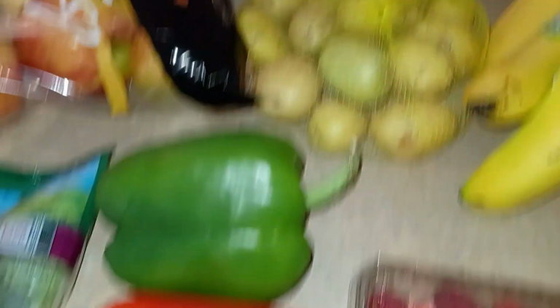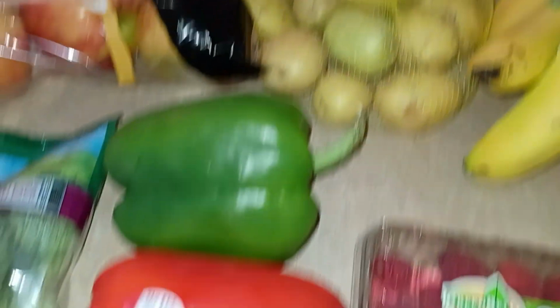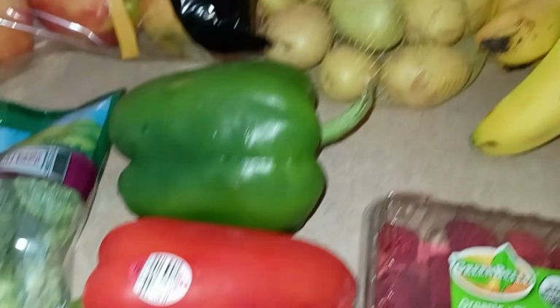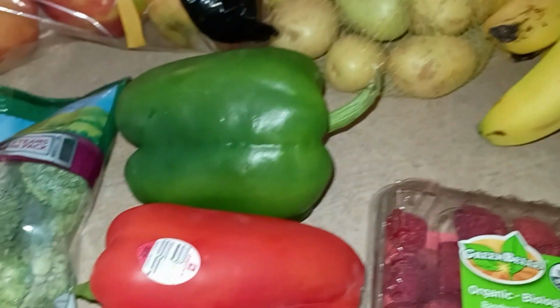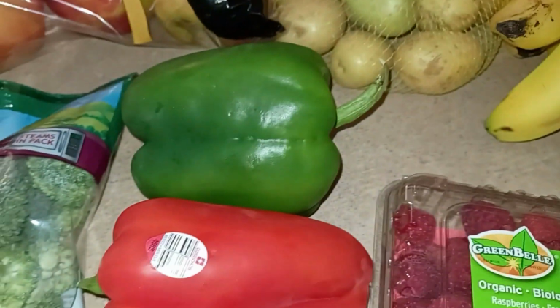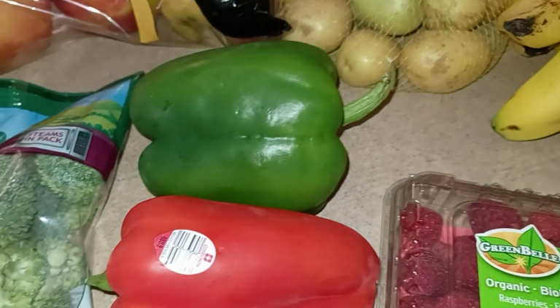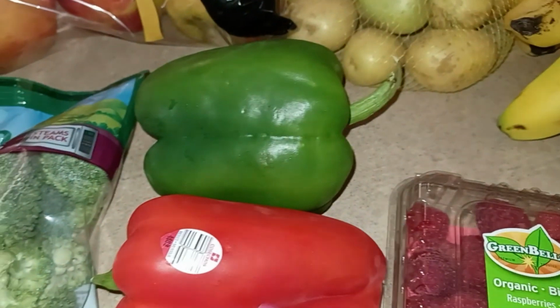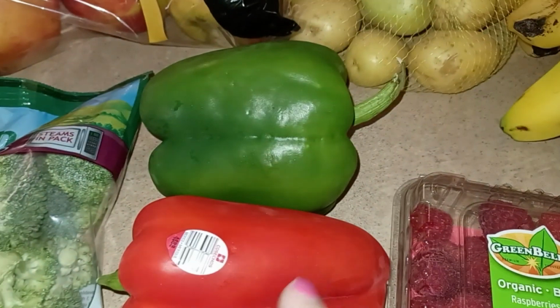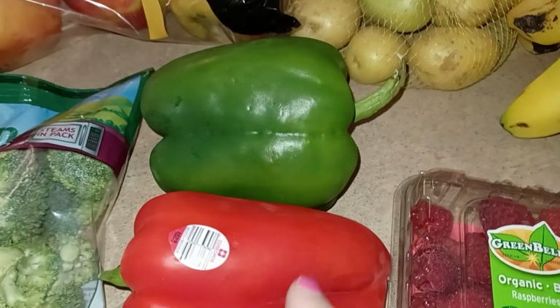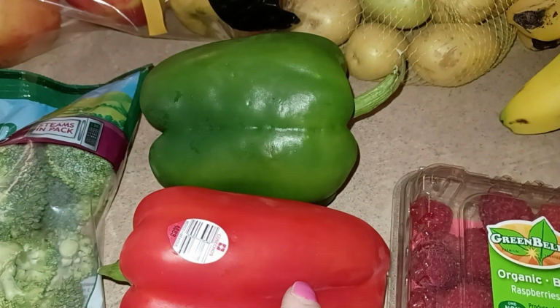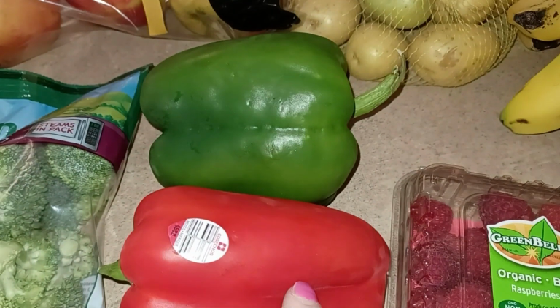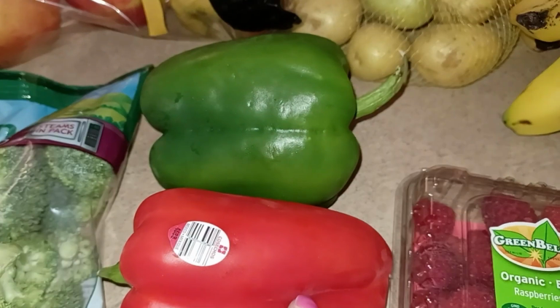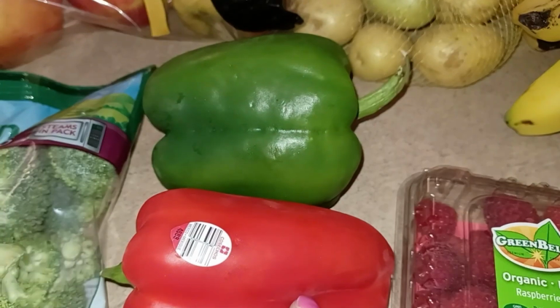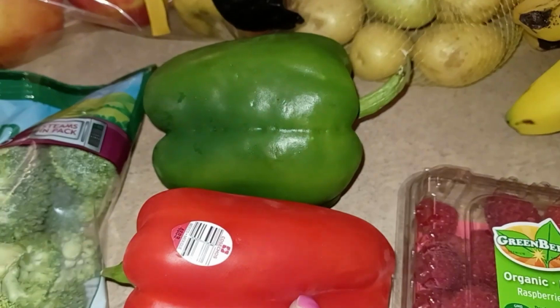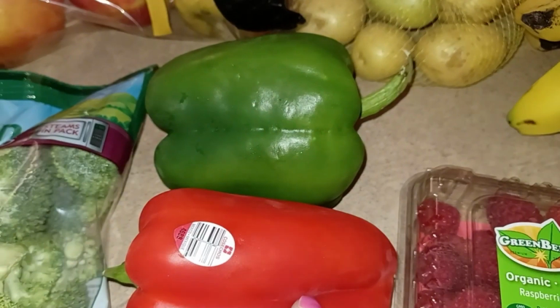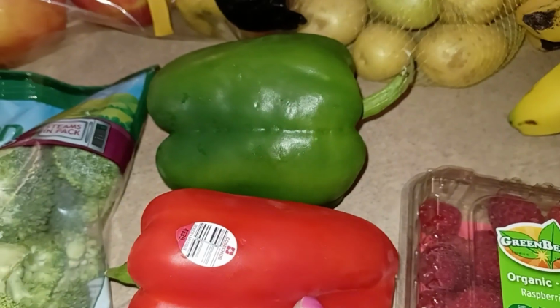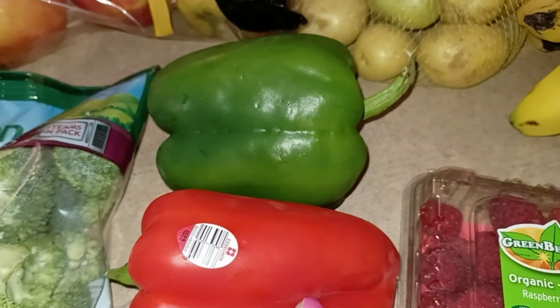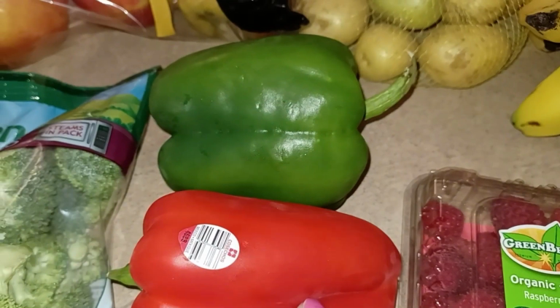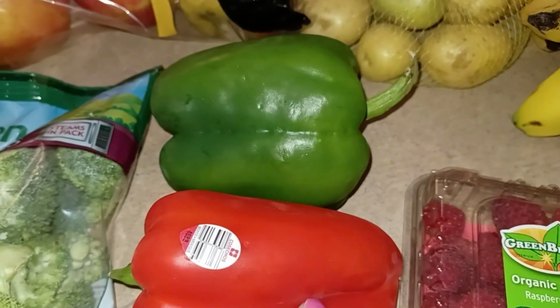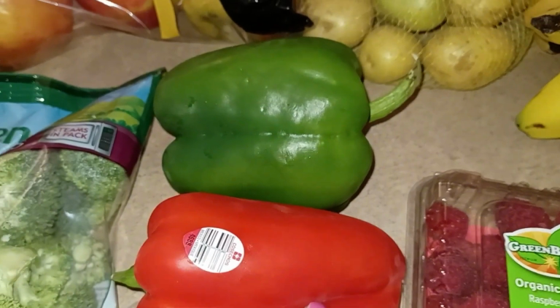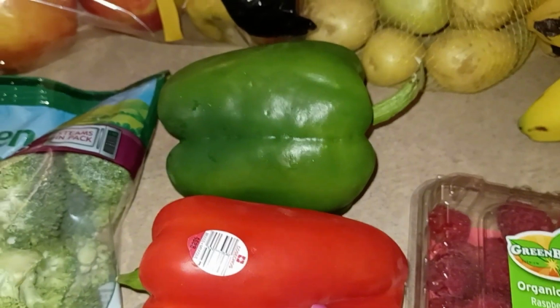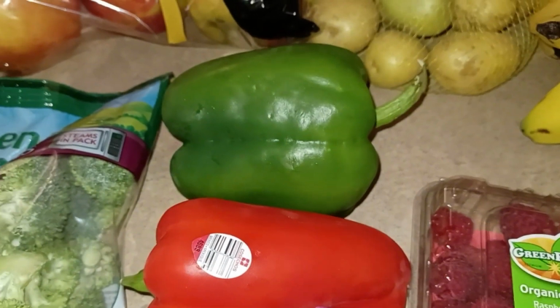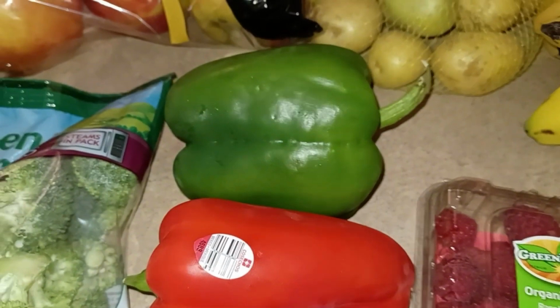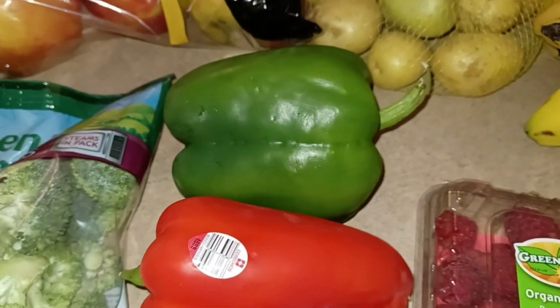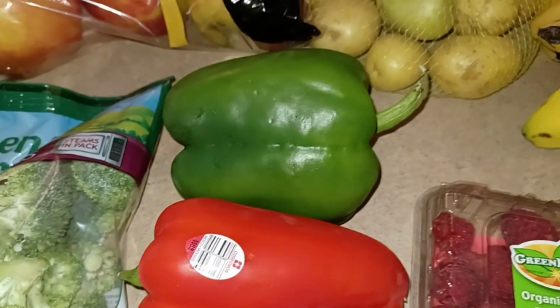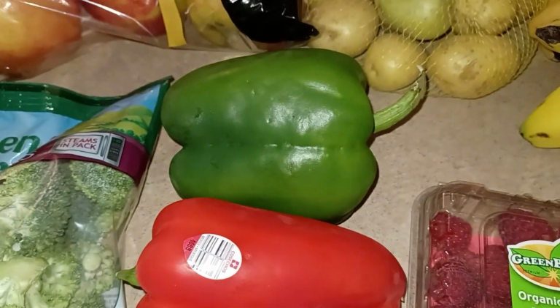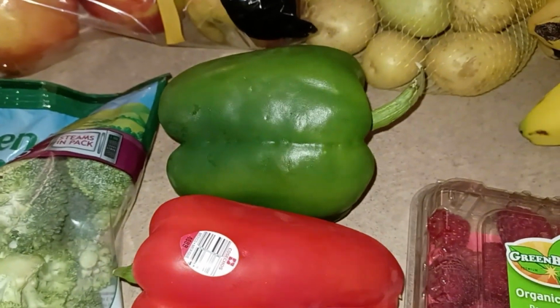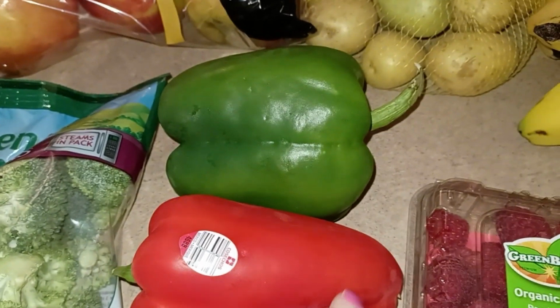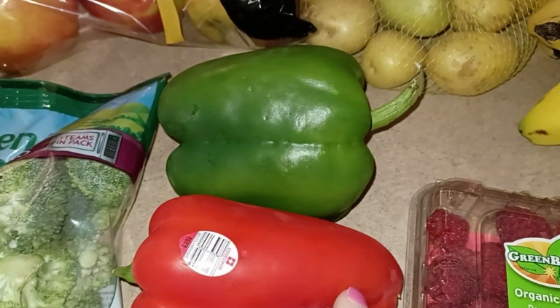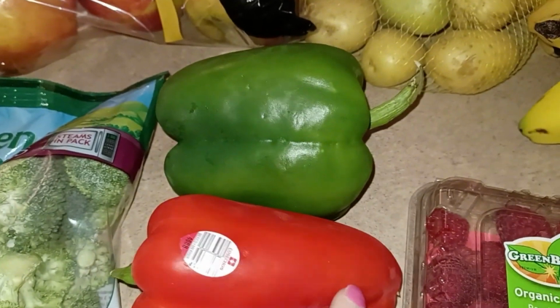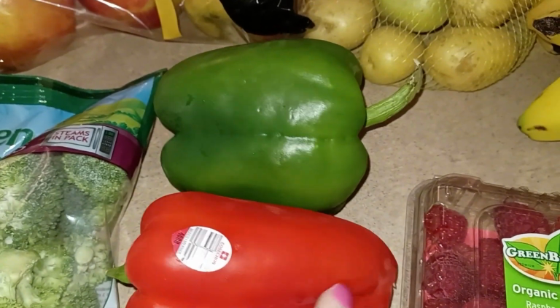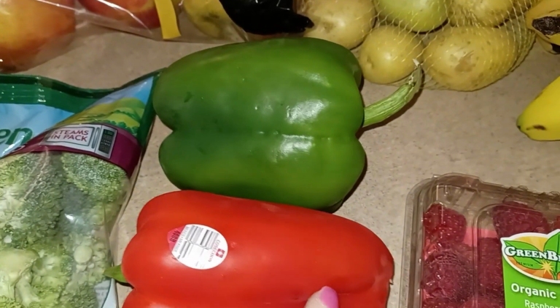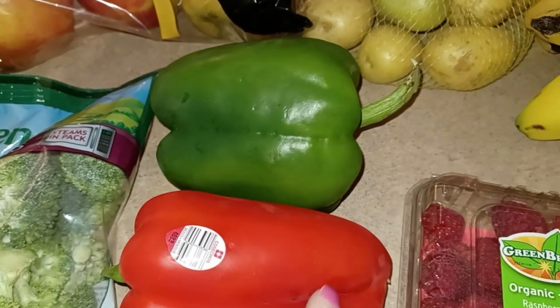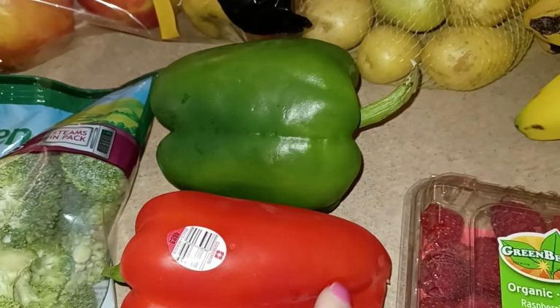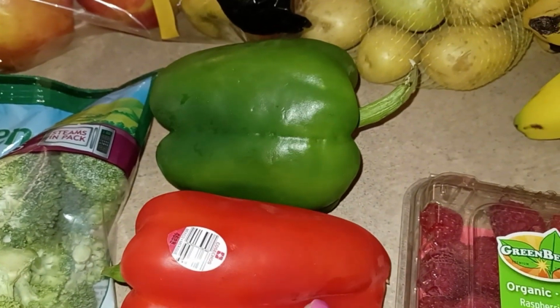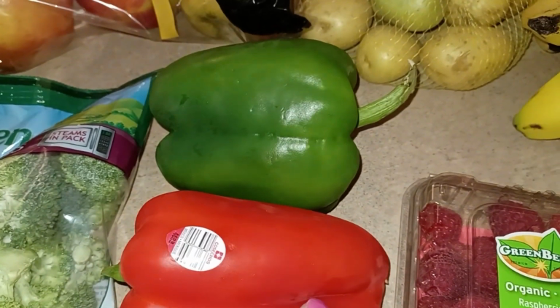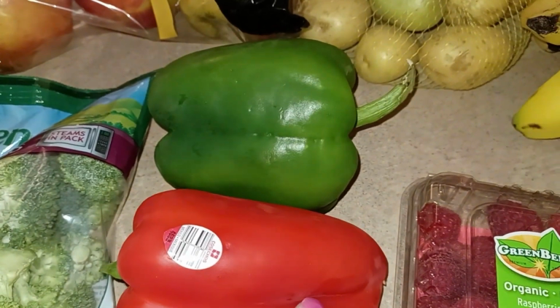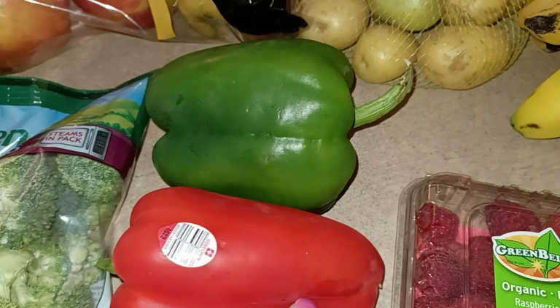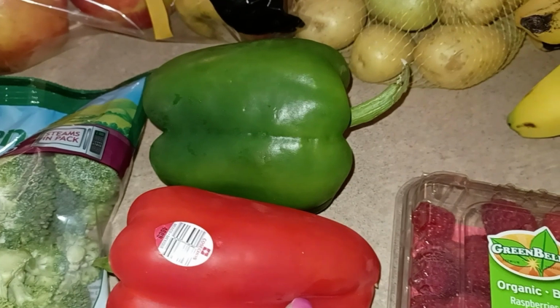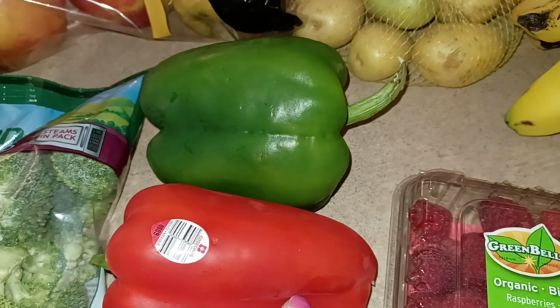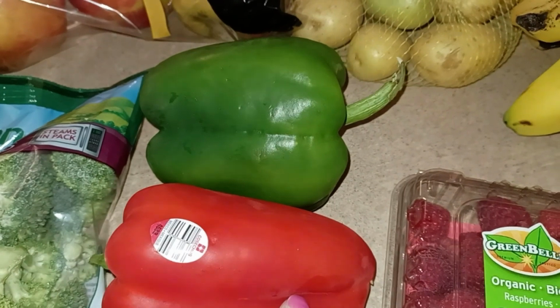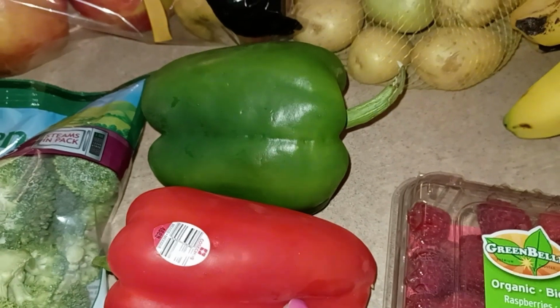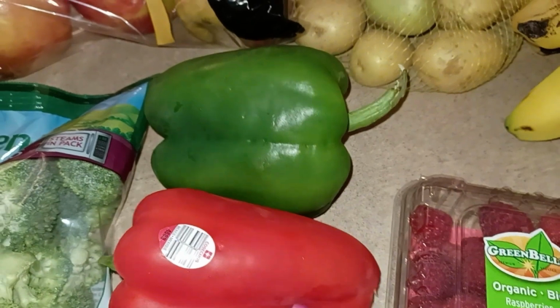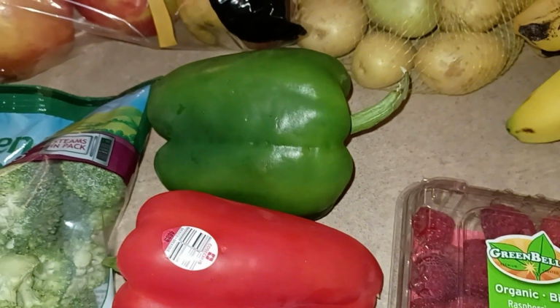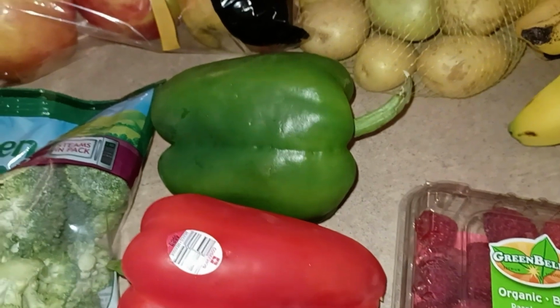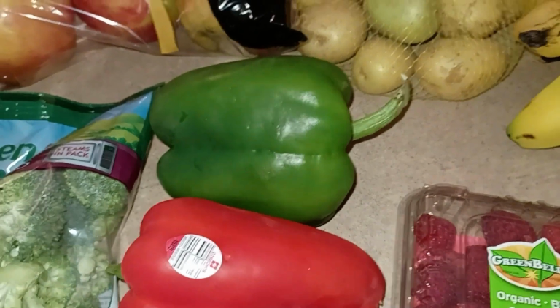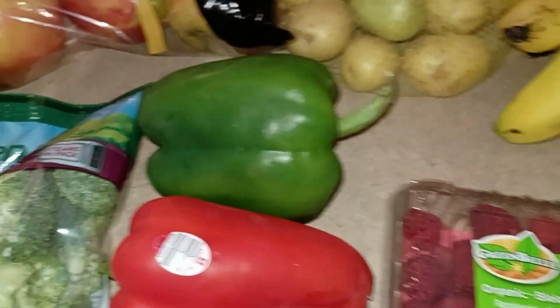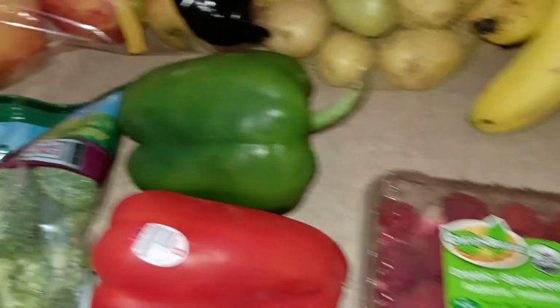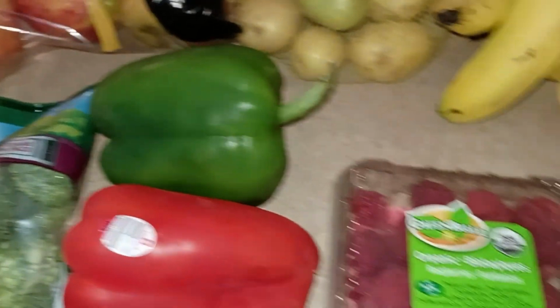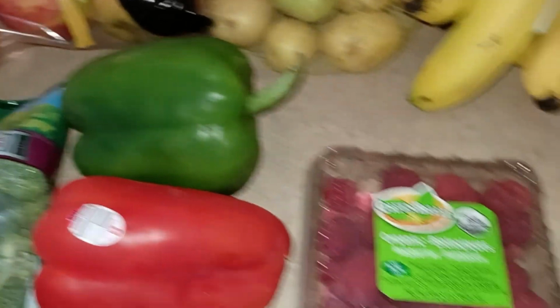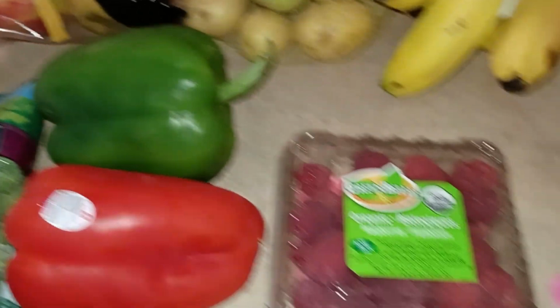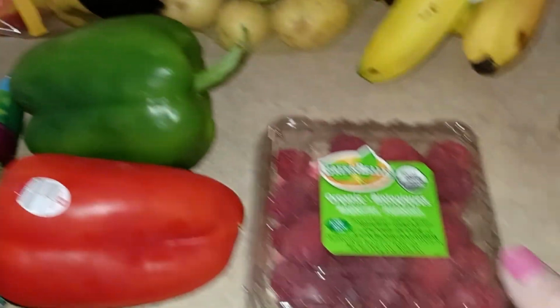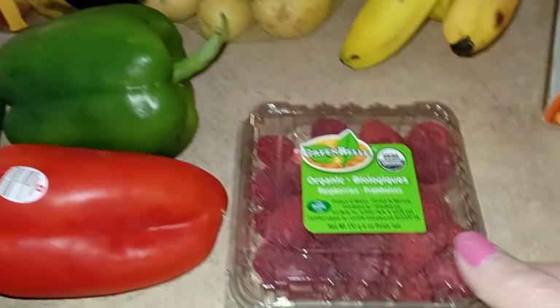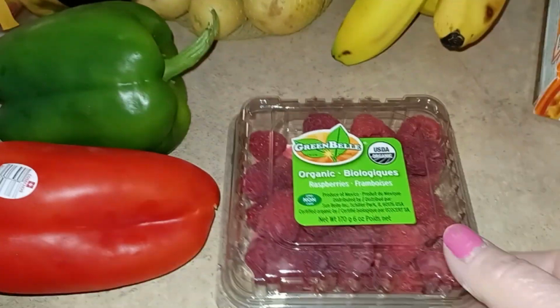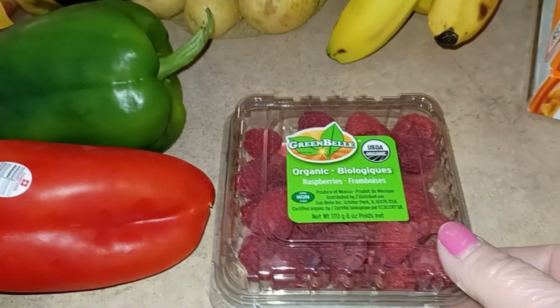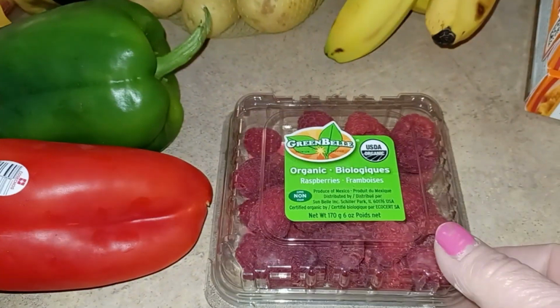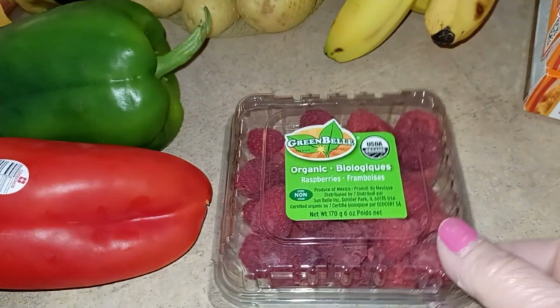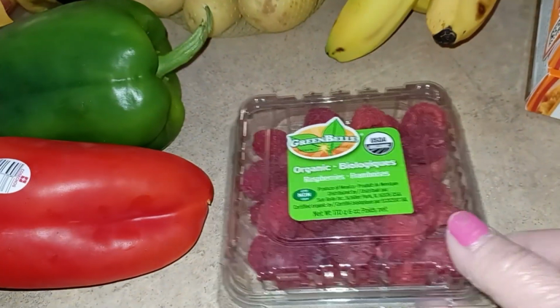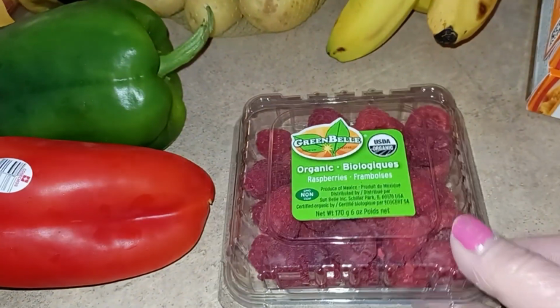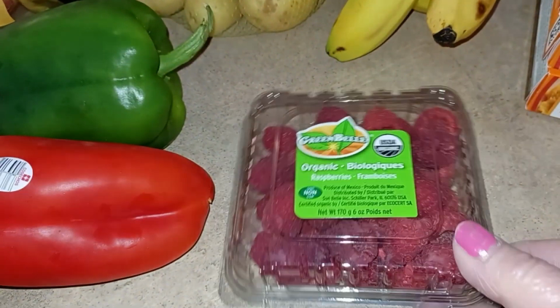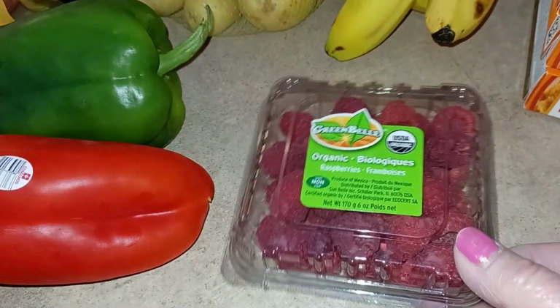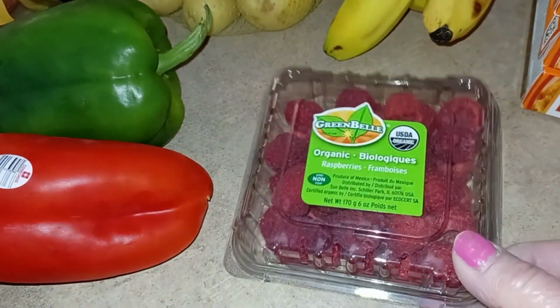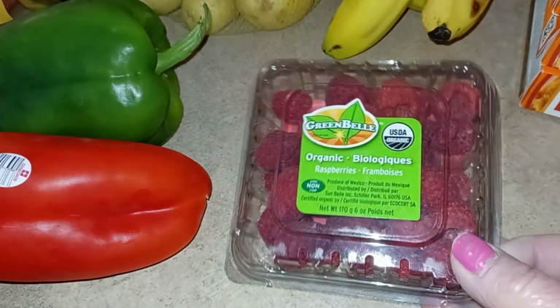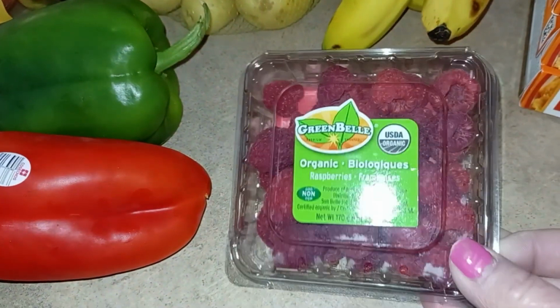Then a red pepper and a green pepper for my sweet-and-sour chicken.